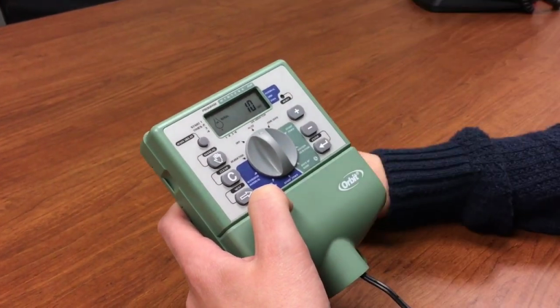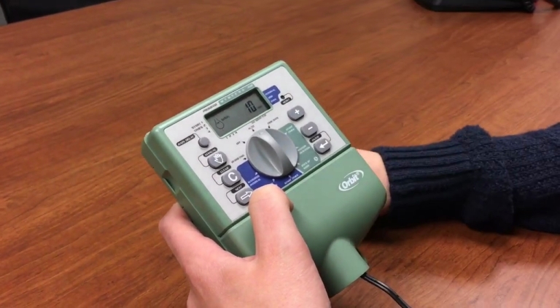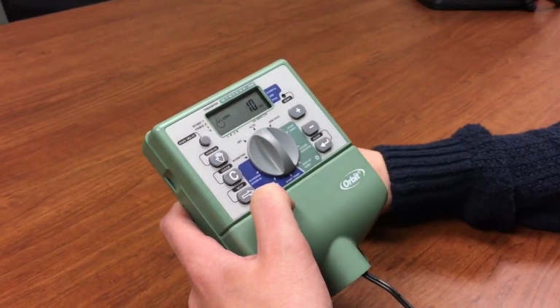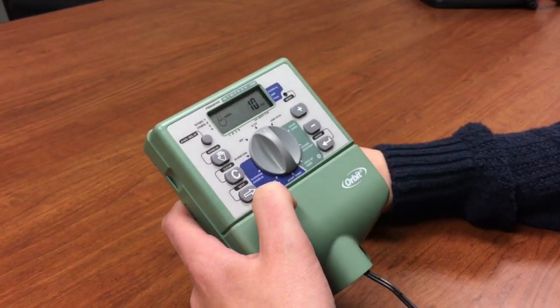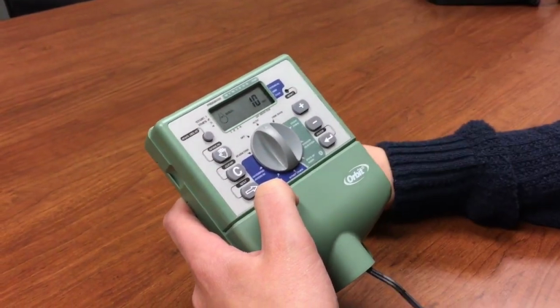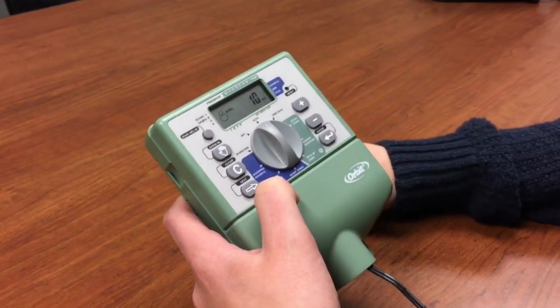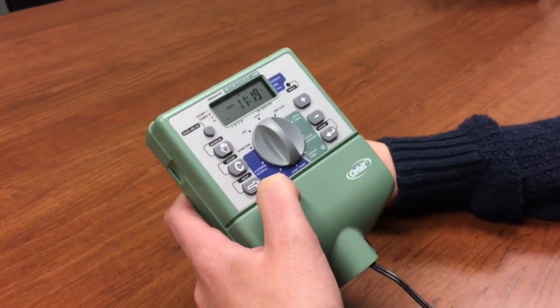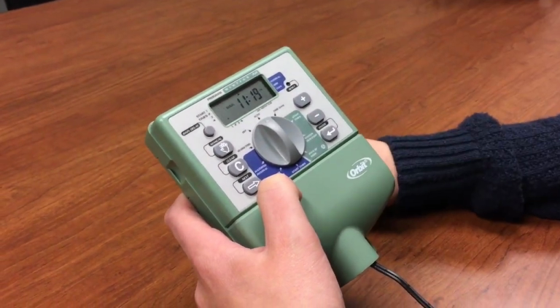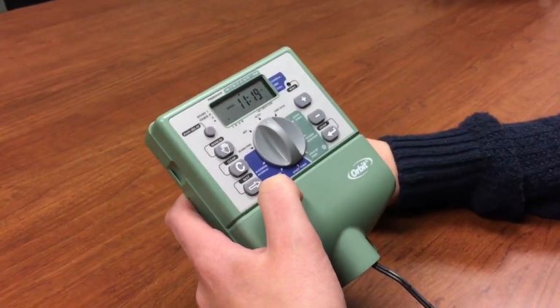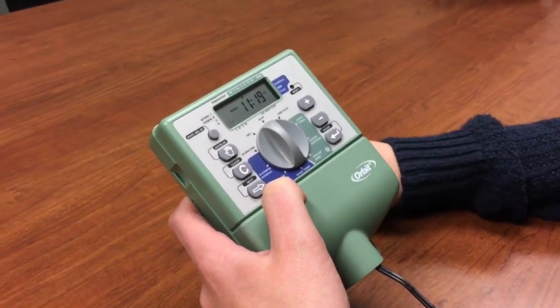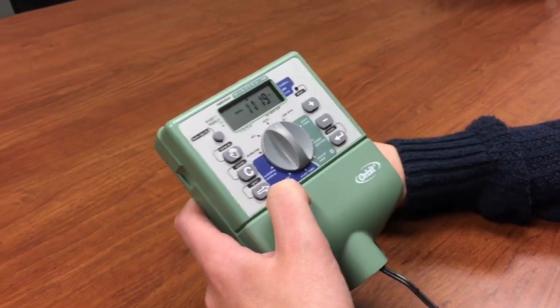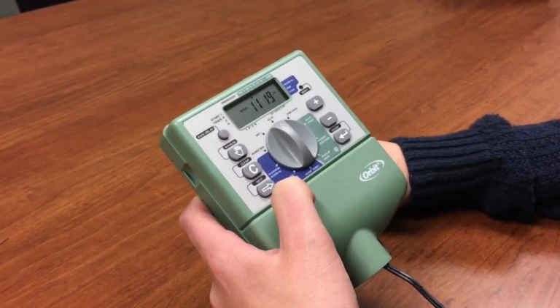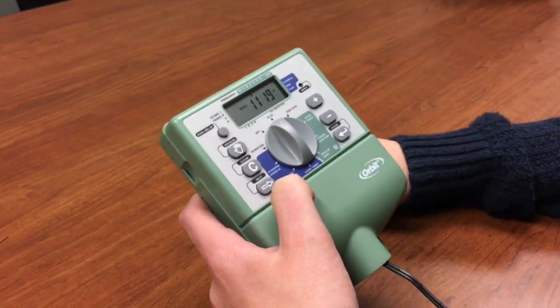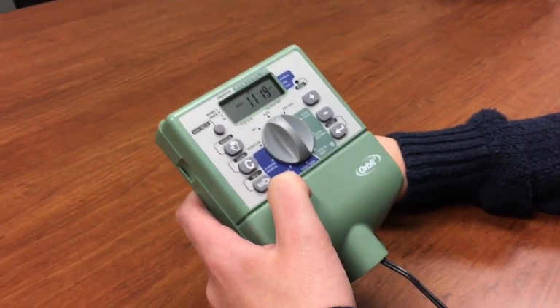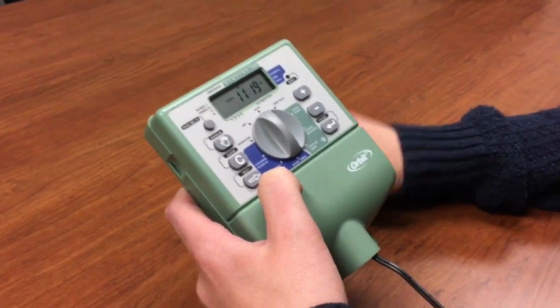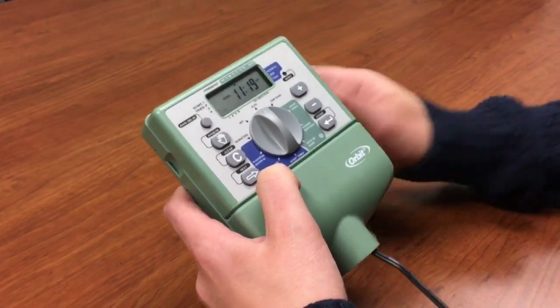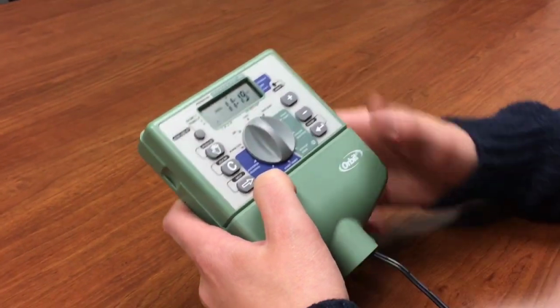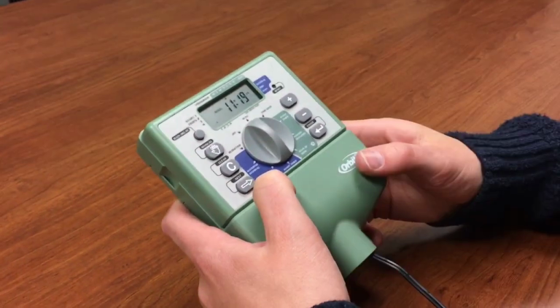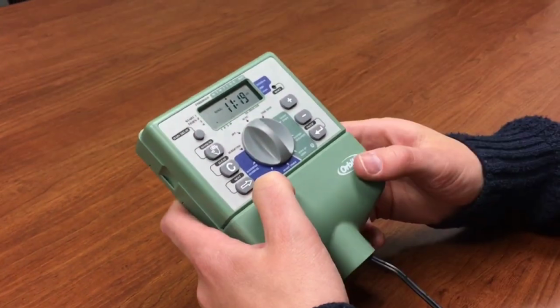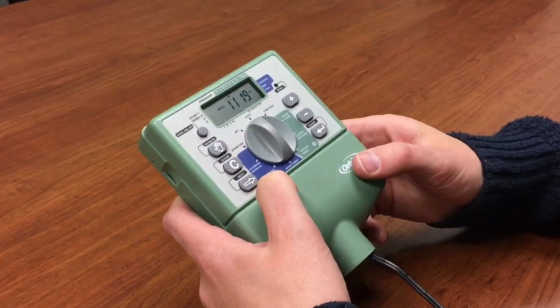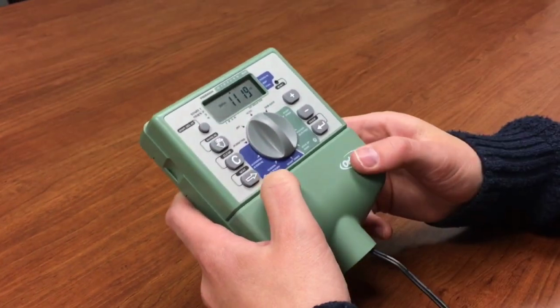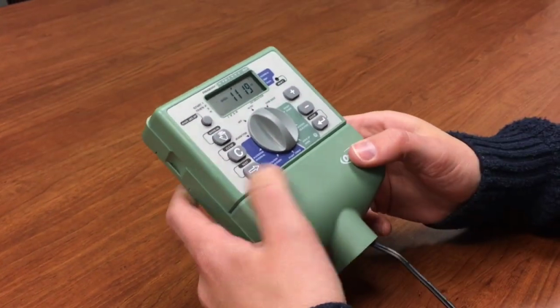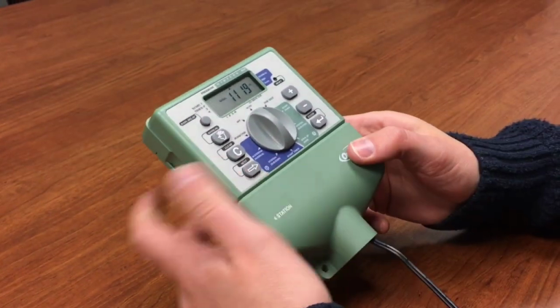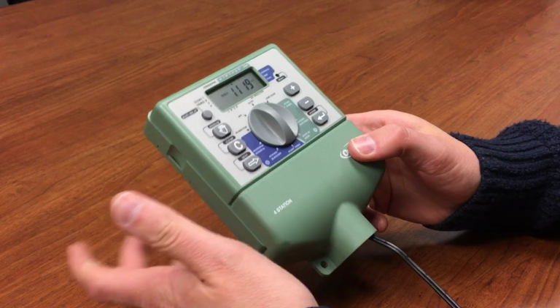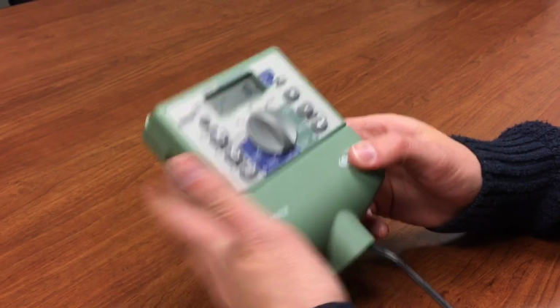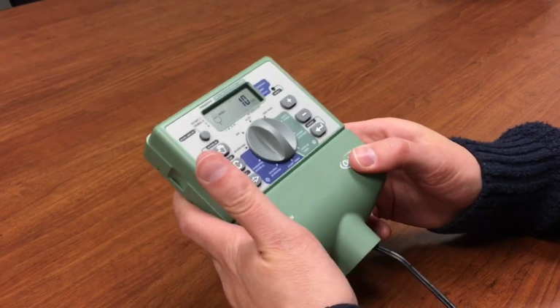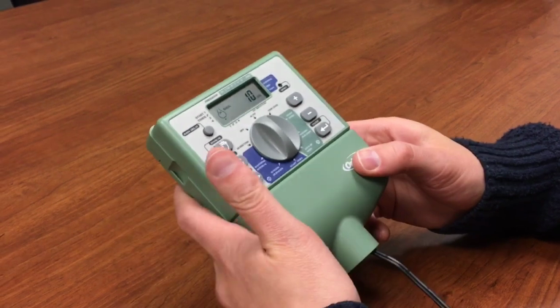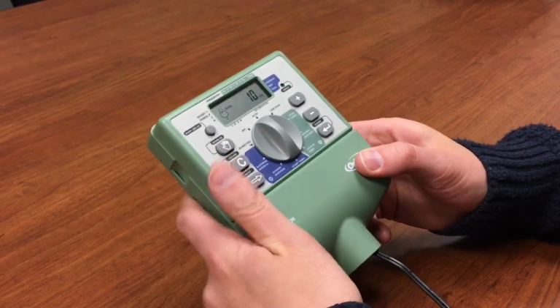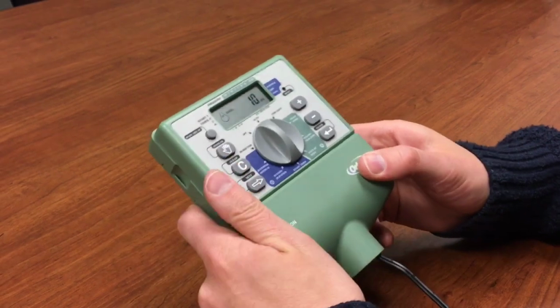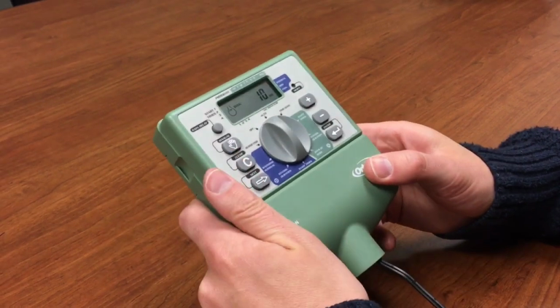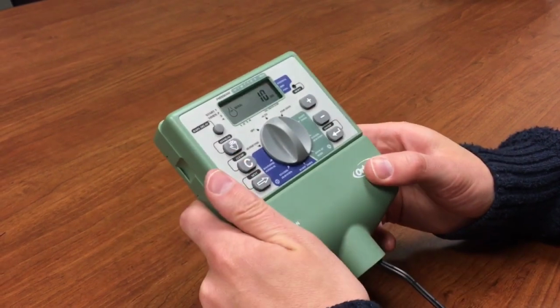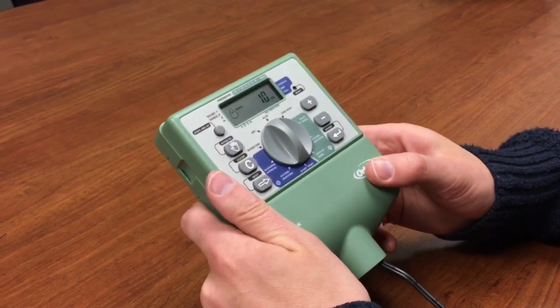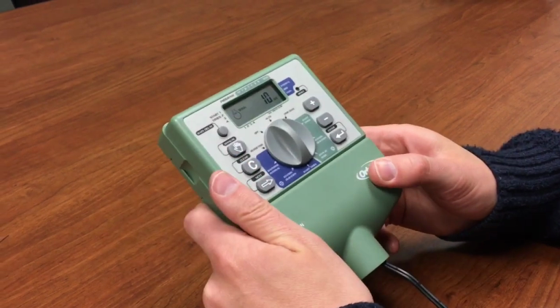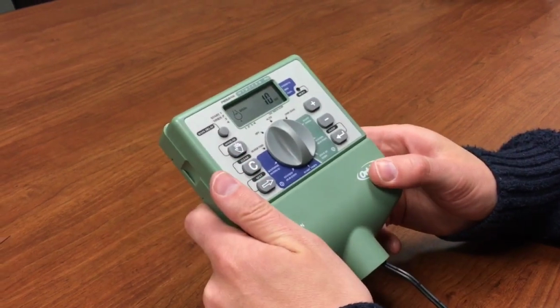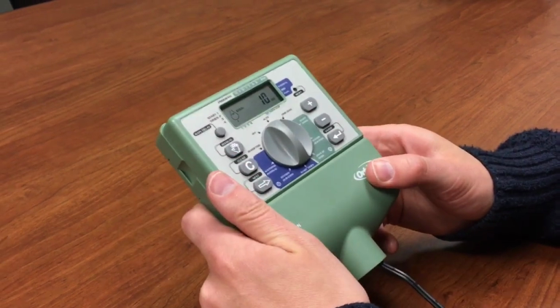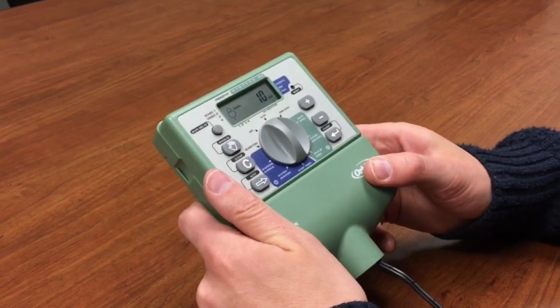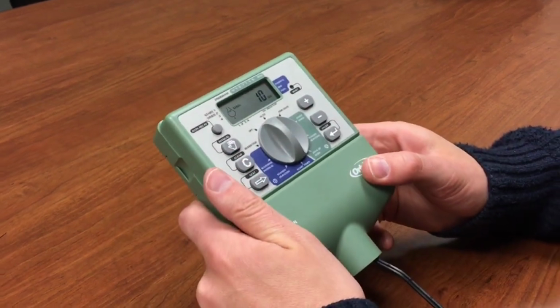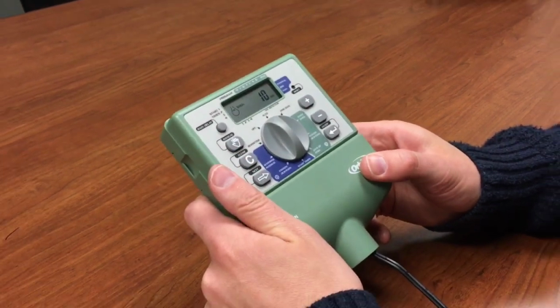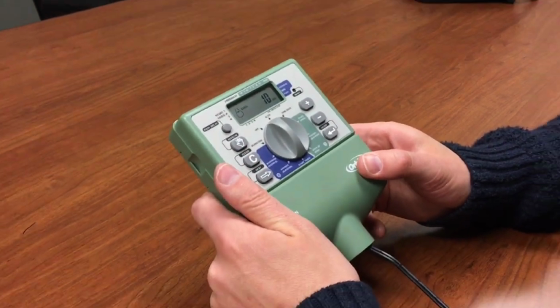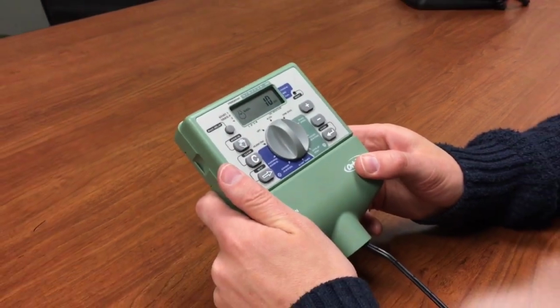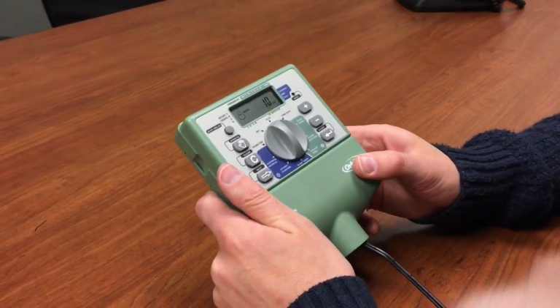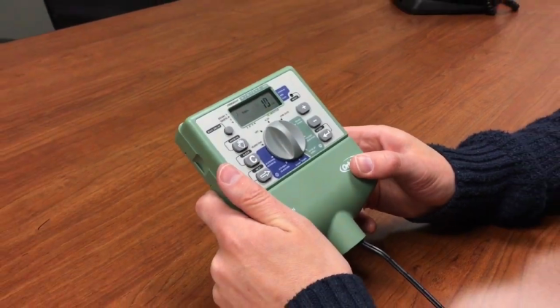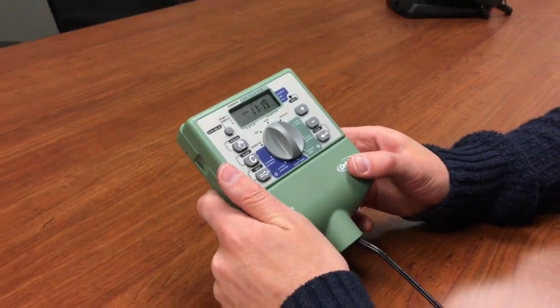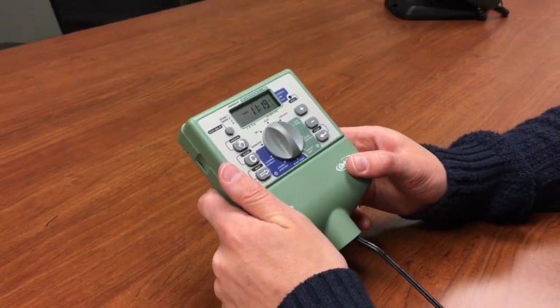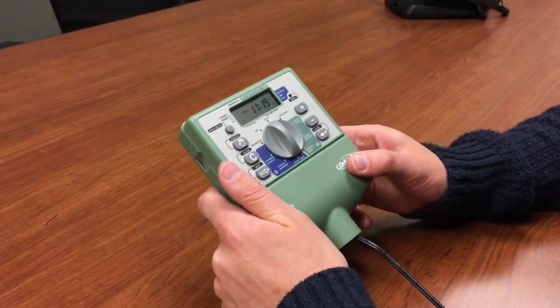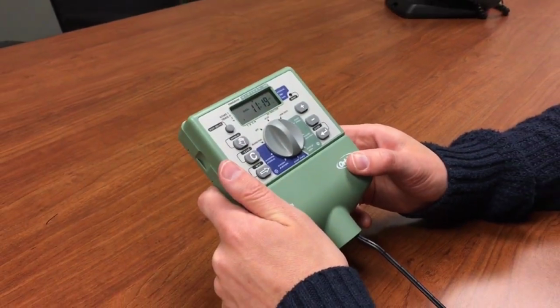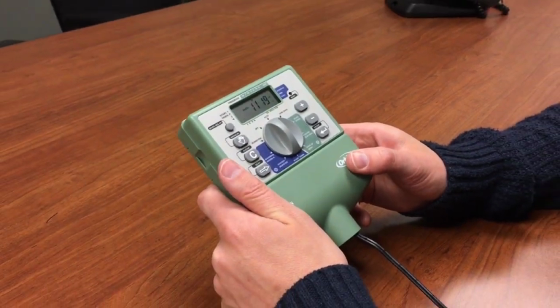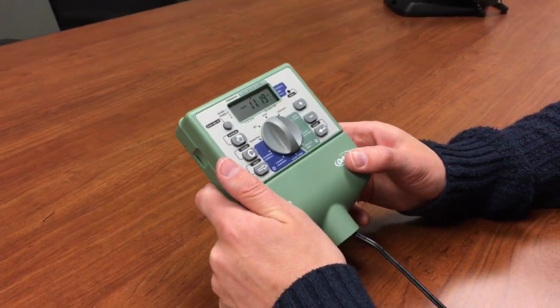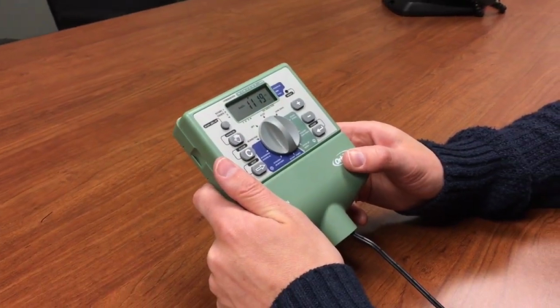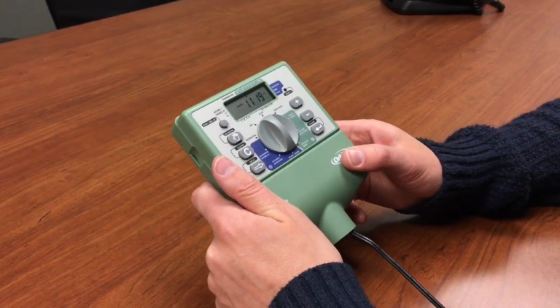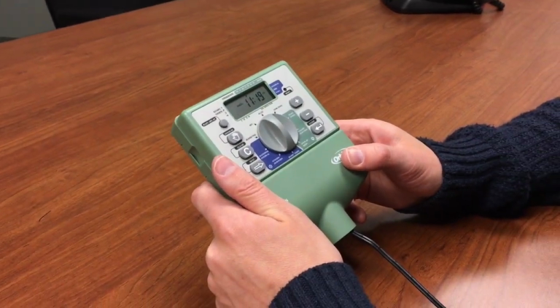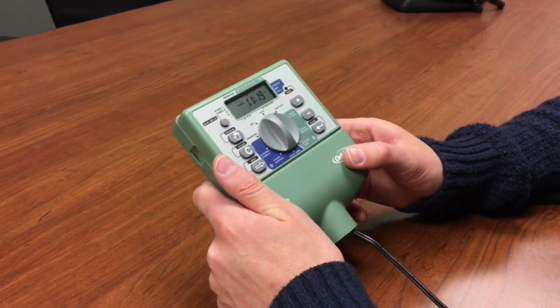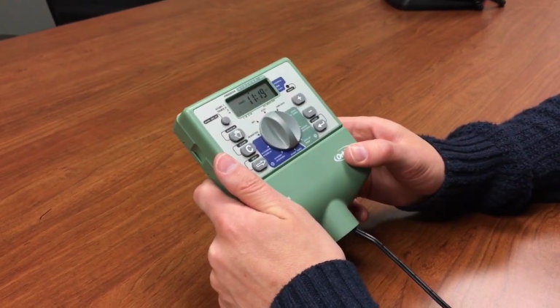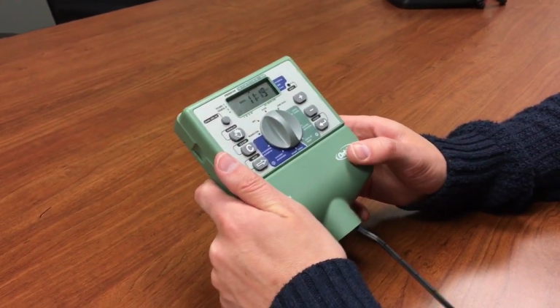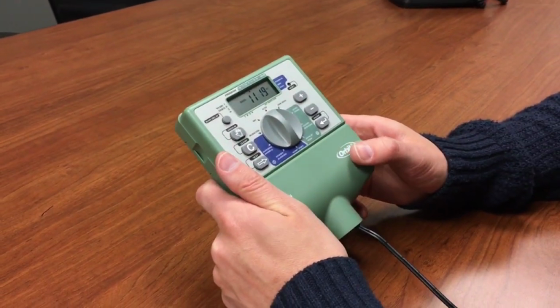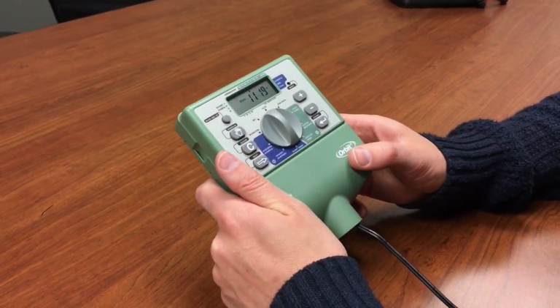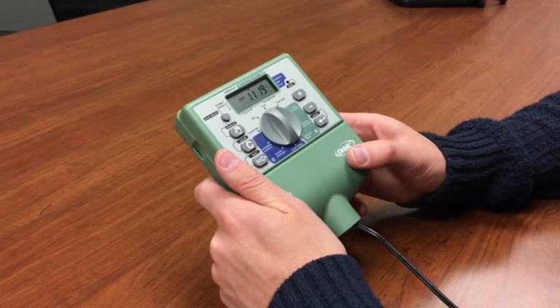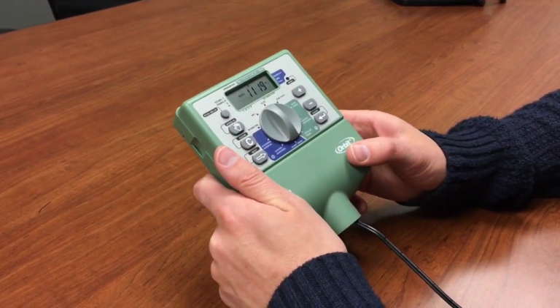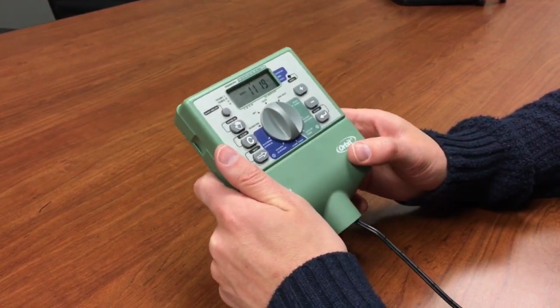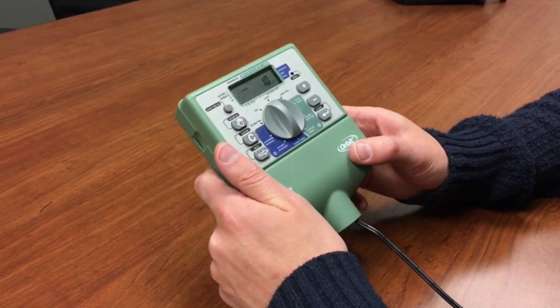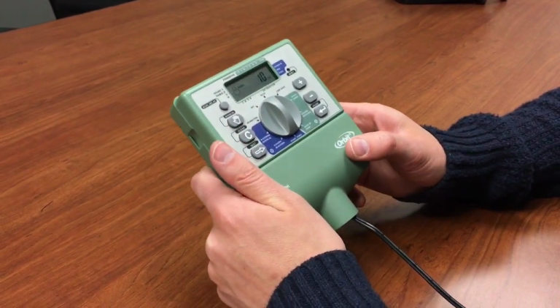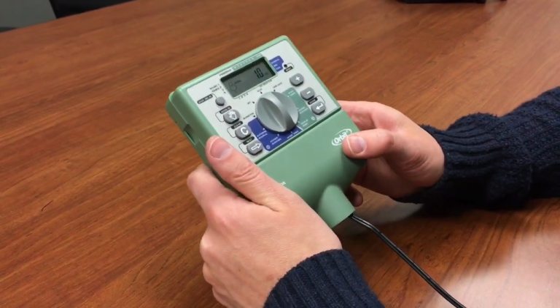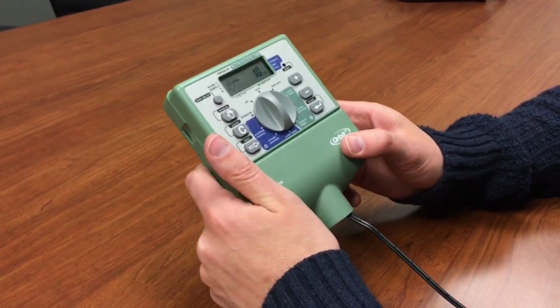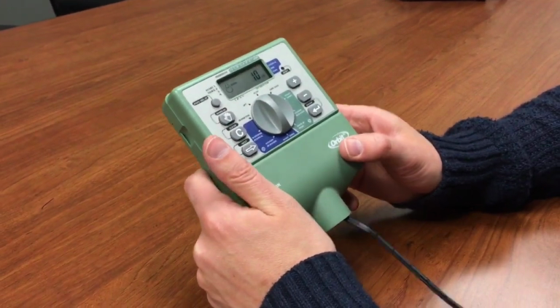So that's how you set up this timer. If you have any questions, let us know in the comments below — we'd be happy to answer those. Thanks a lot!